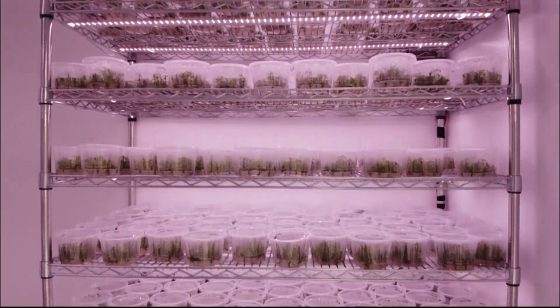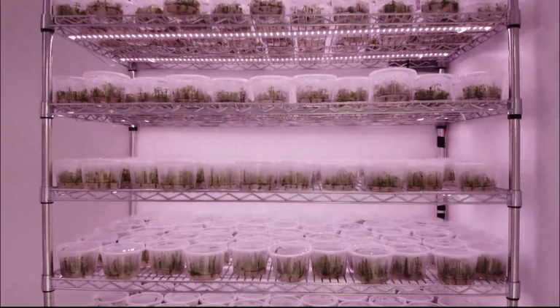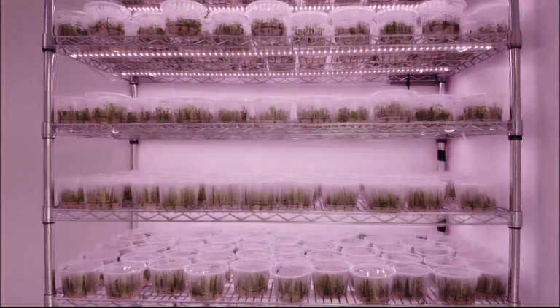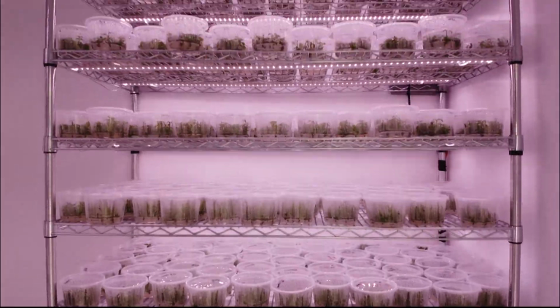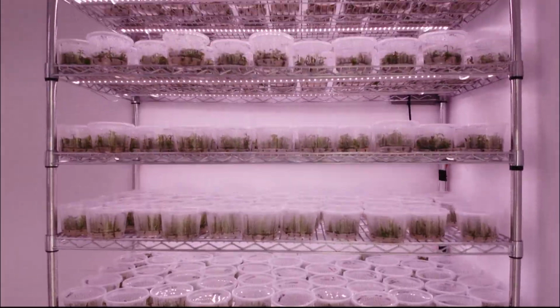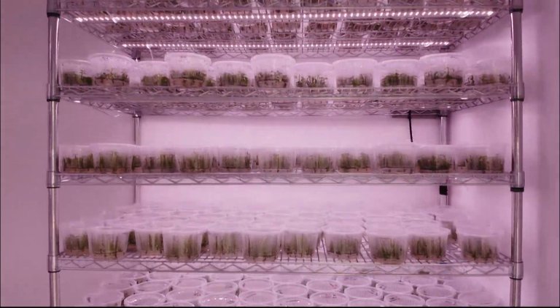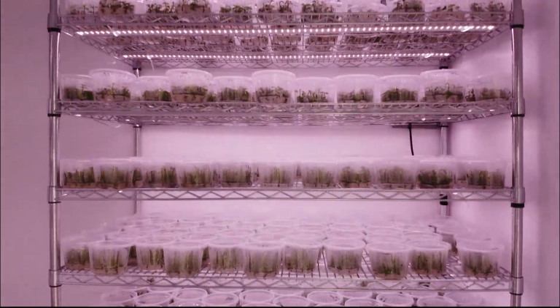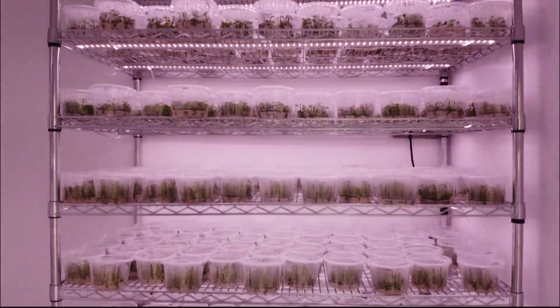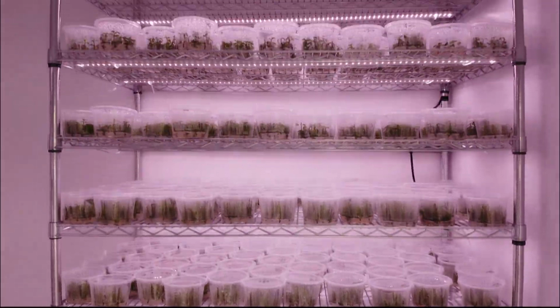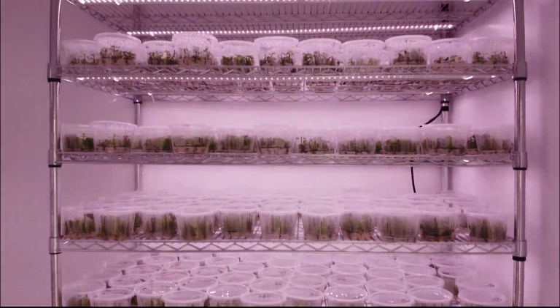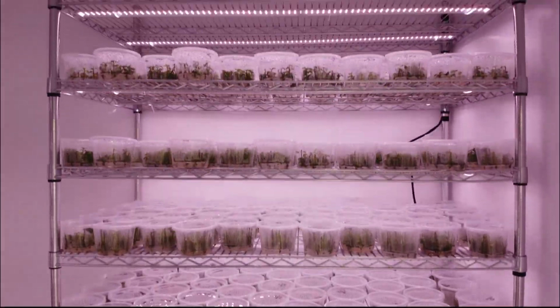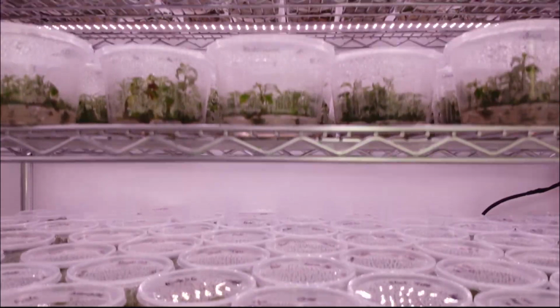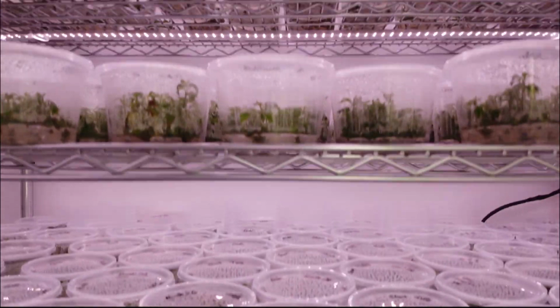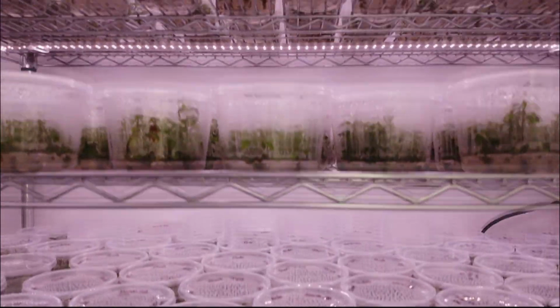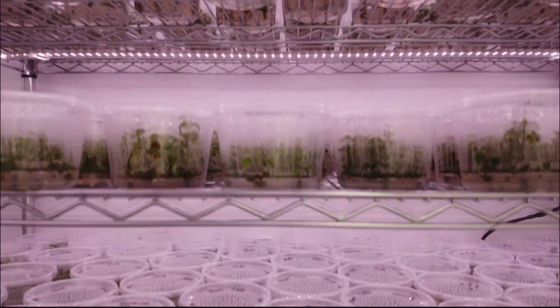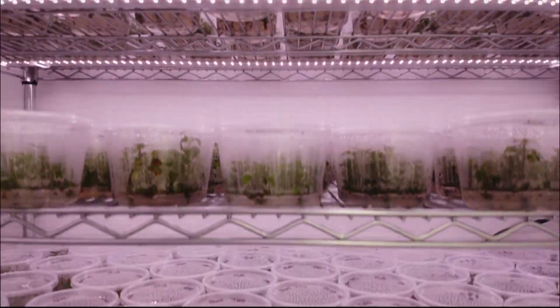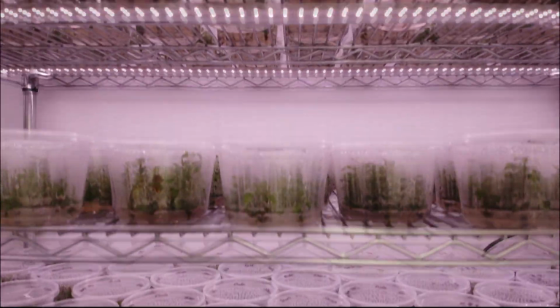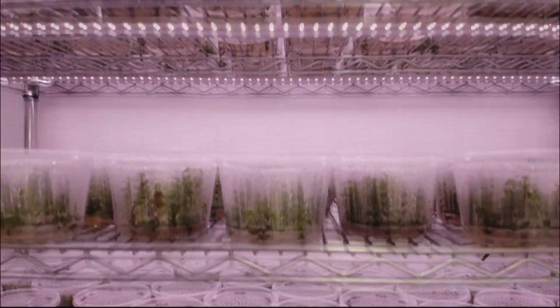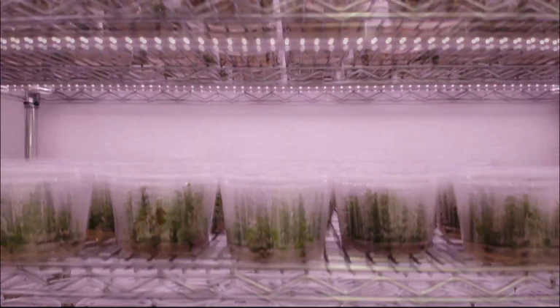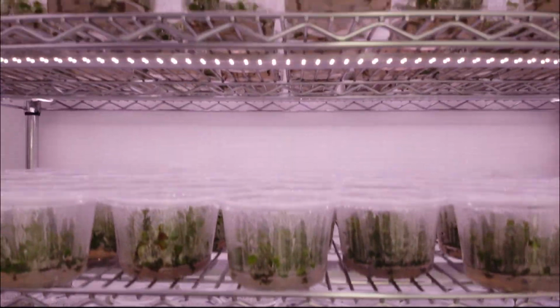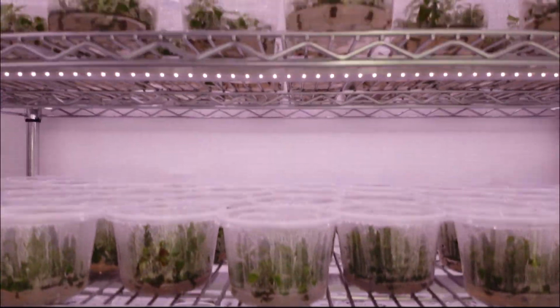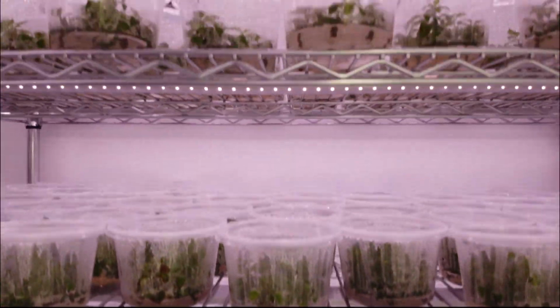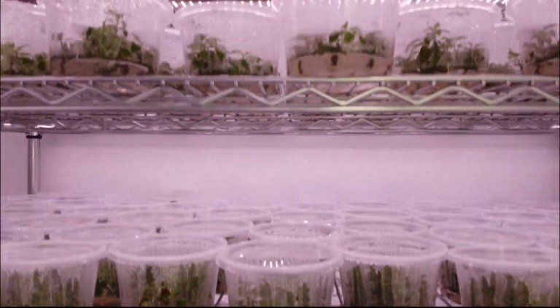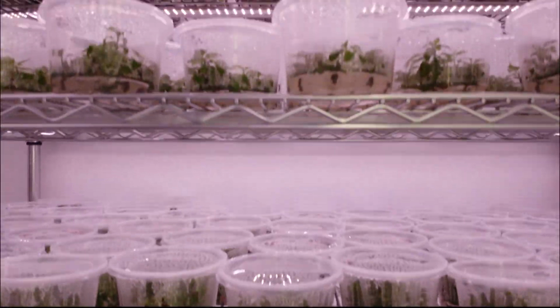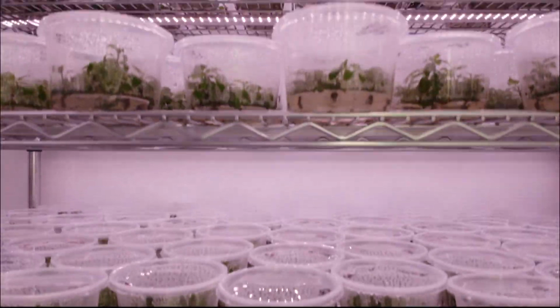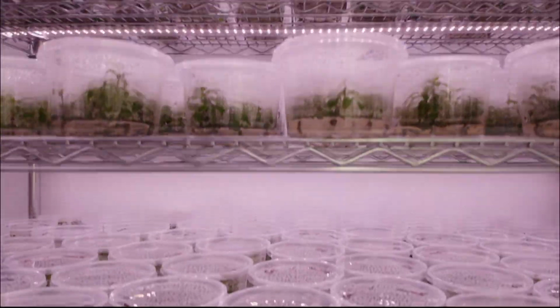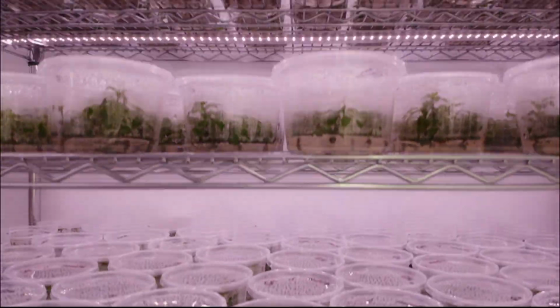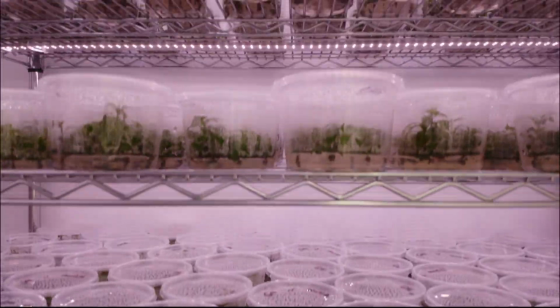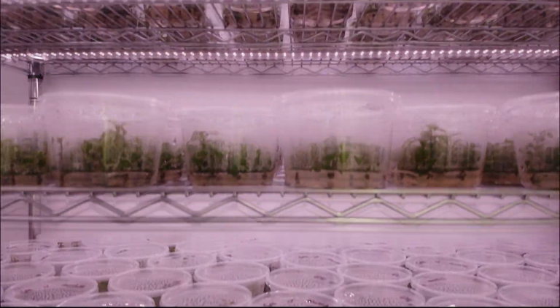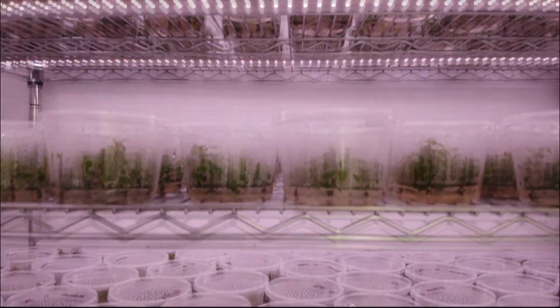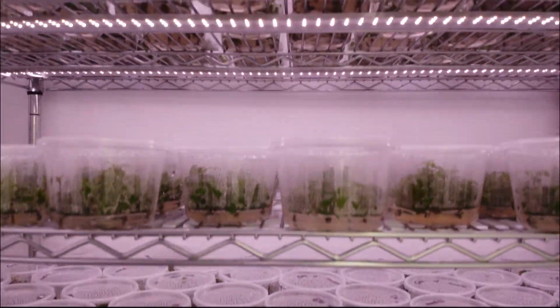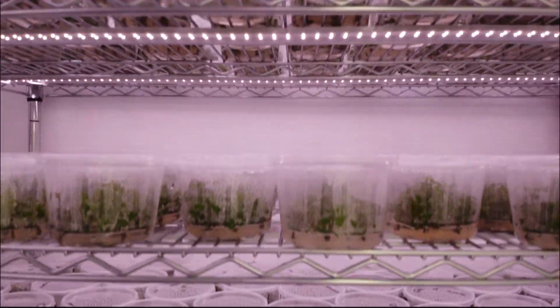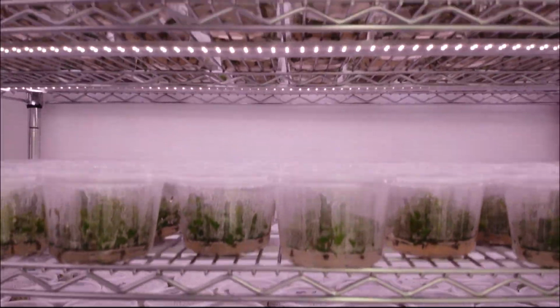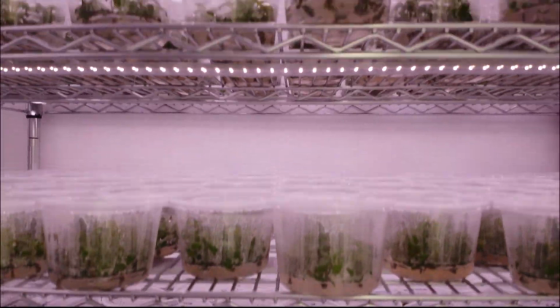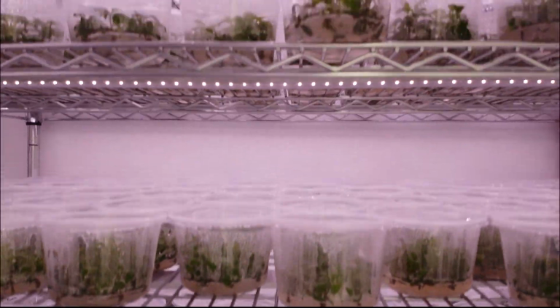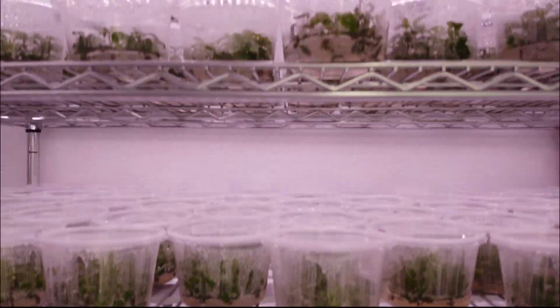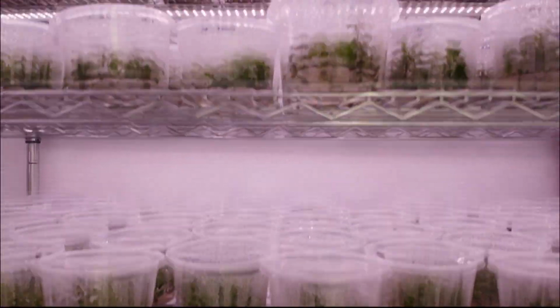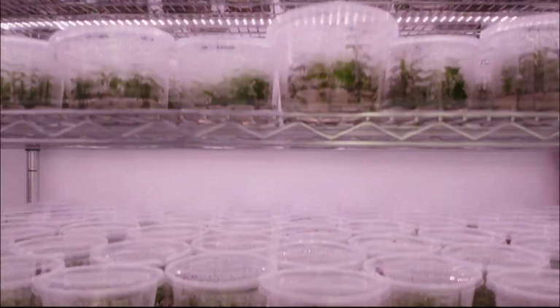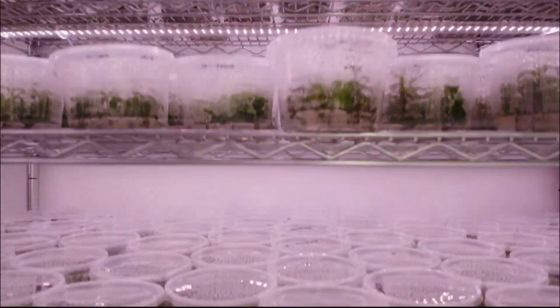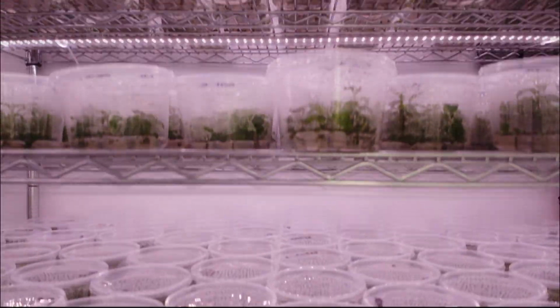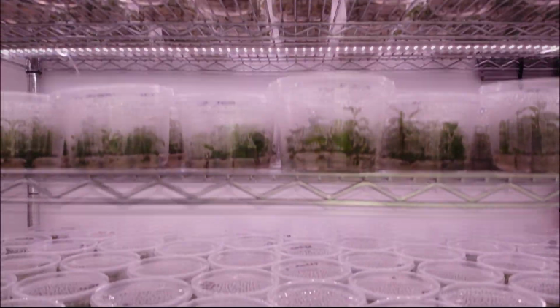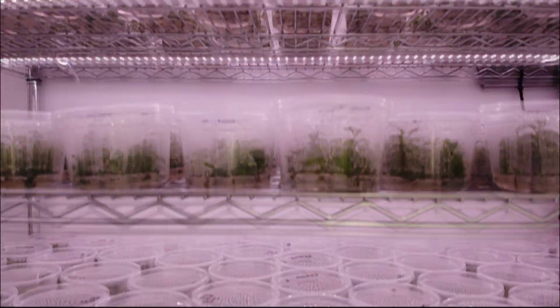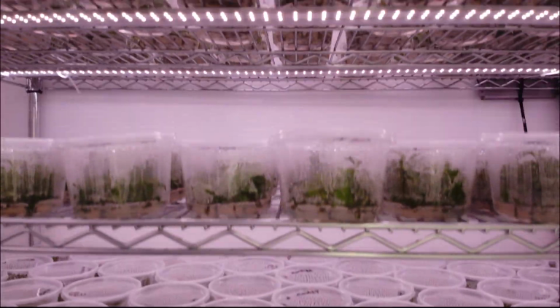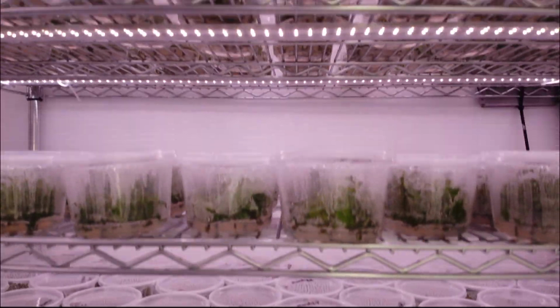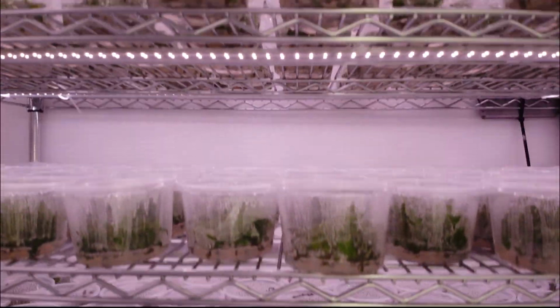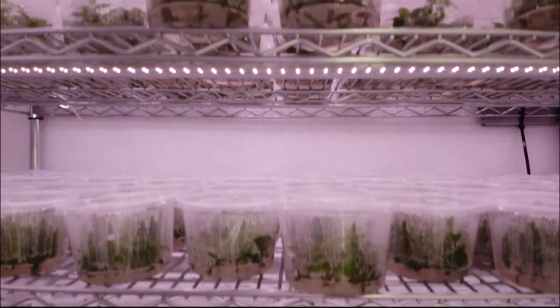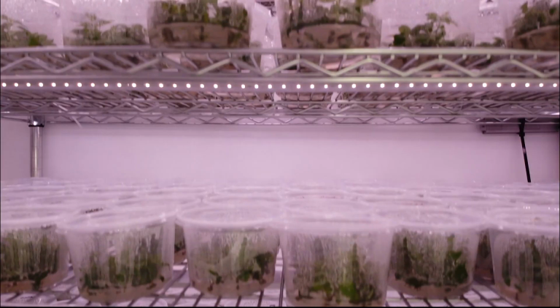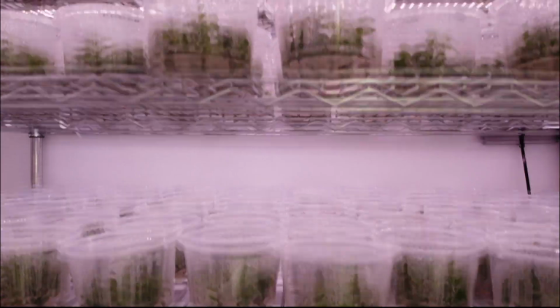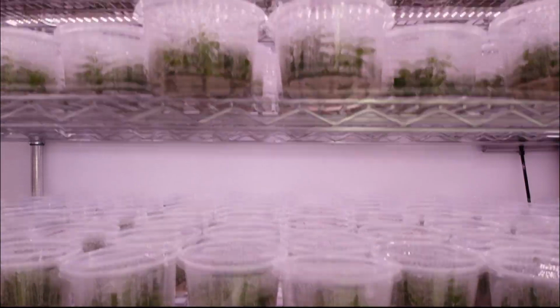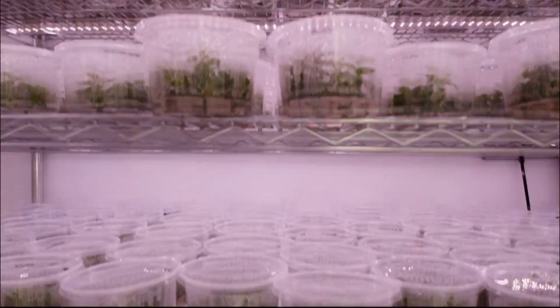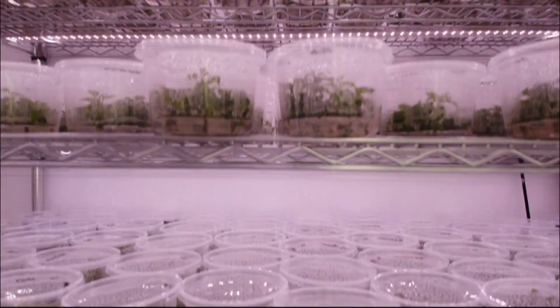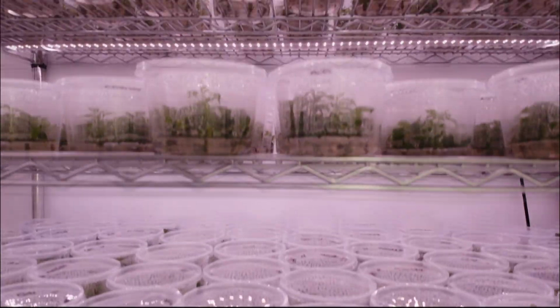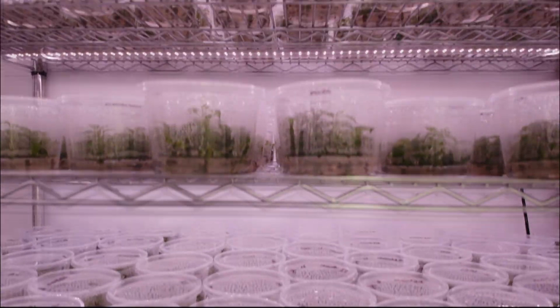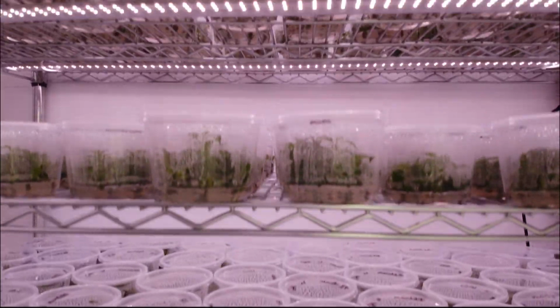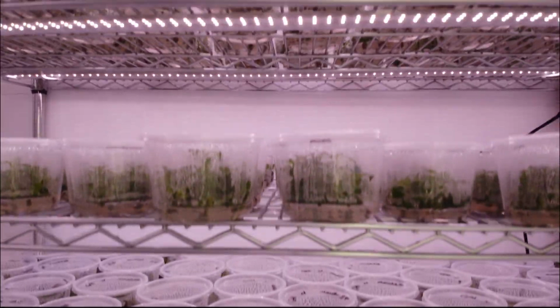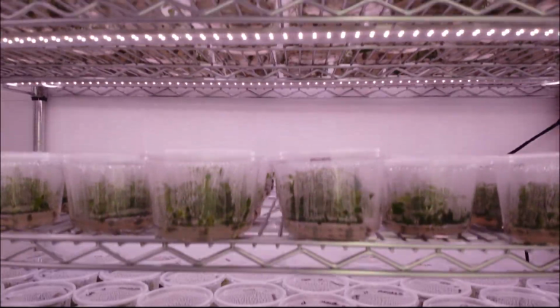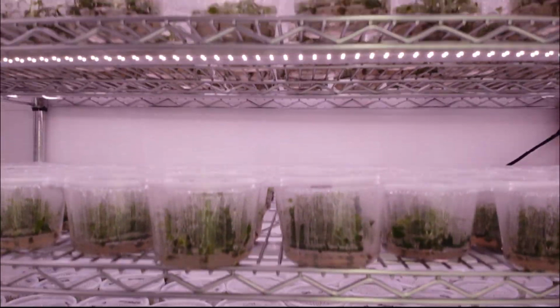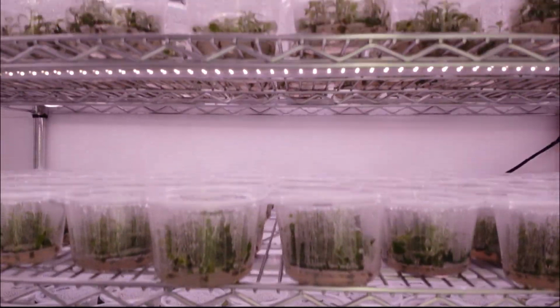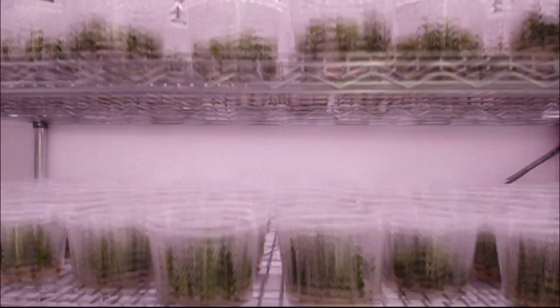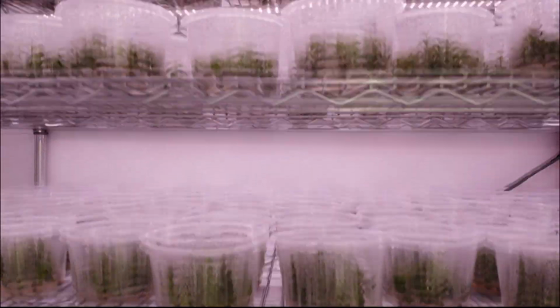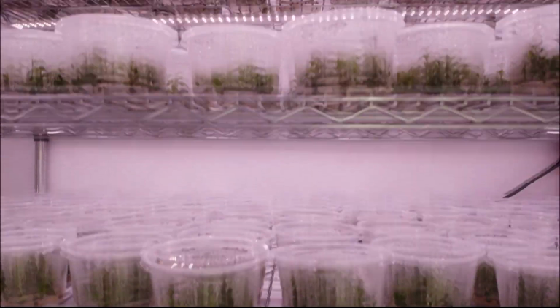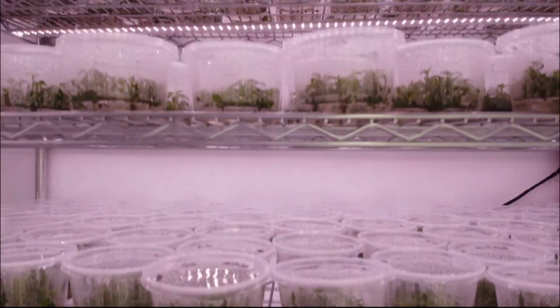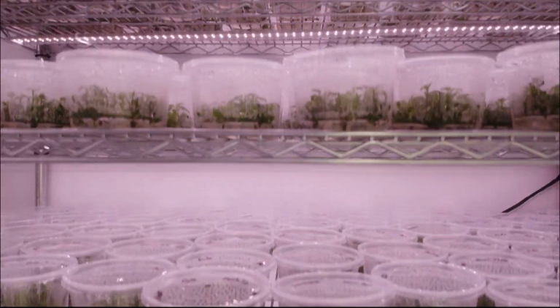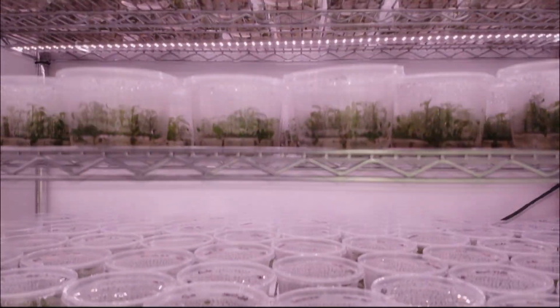This technical and scientific process will allow us to be the first company to produce certified virus-free grapevines in Canada.